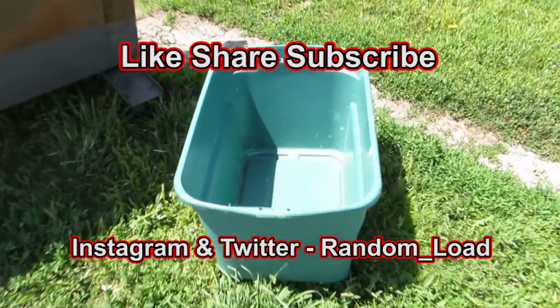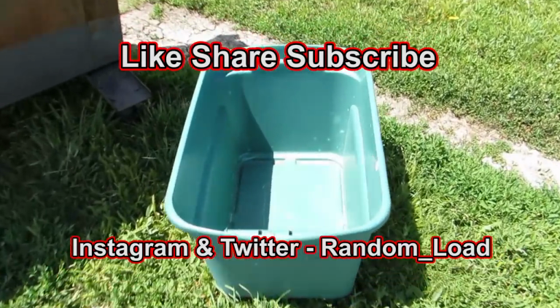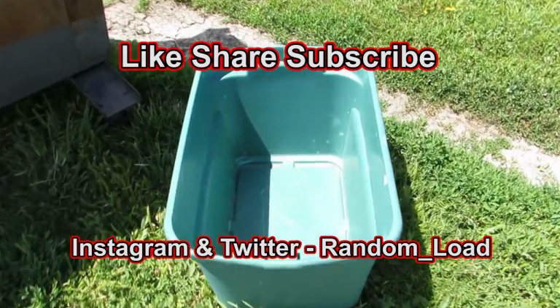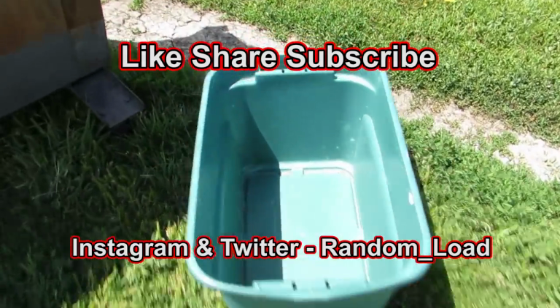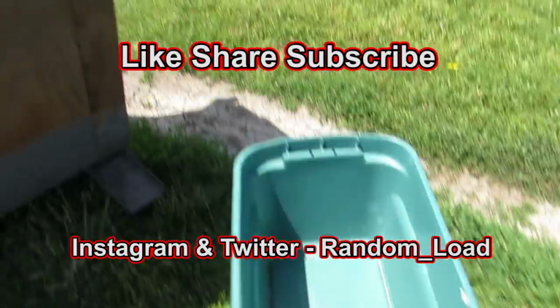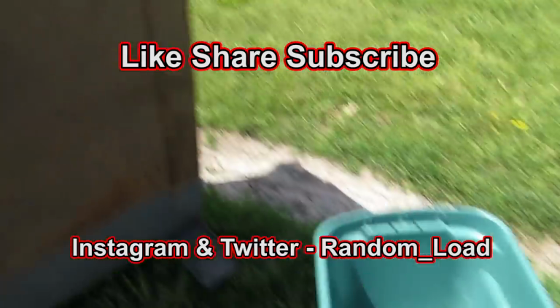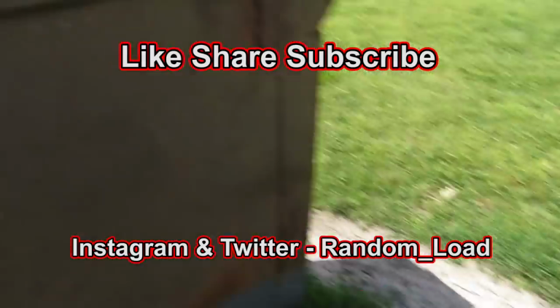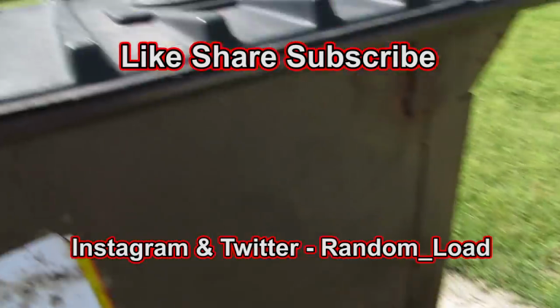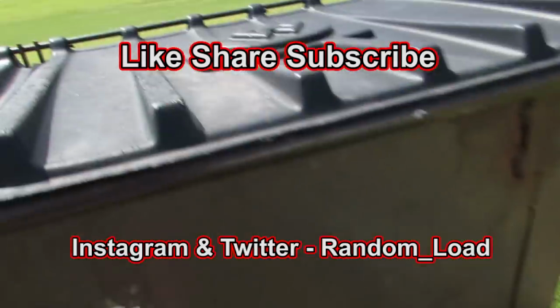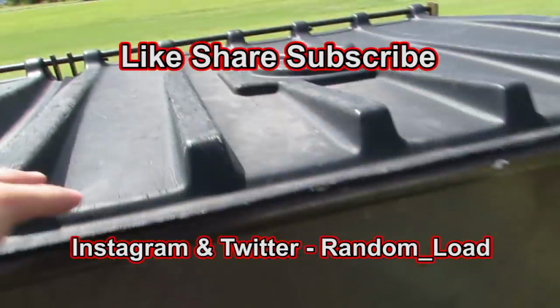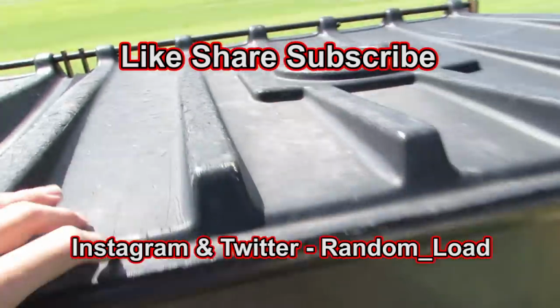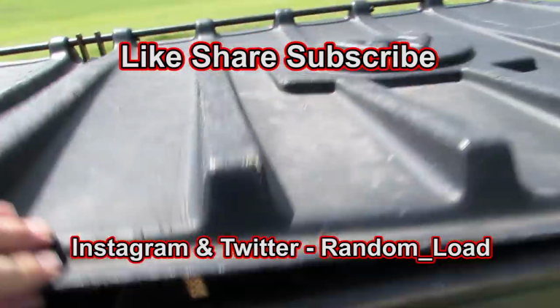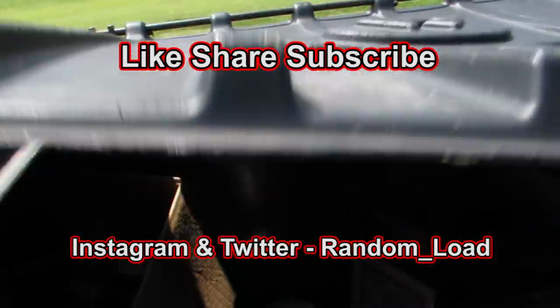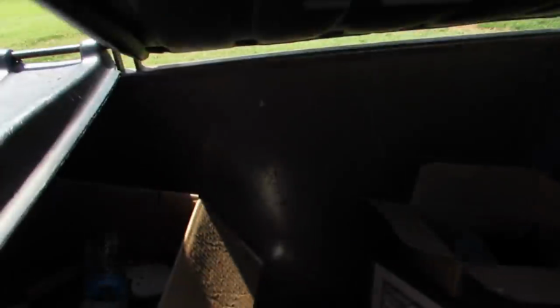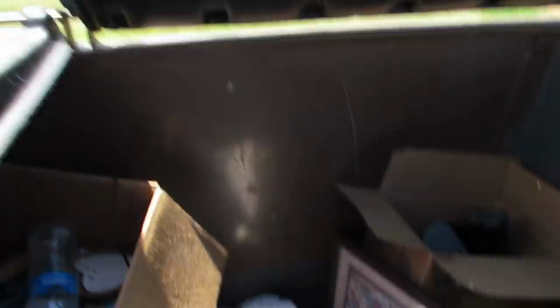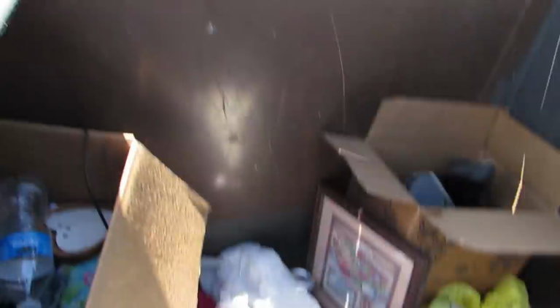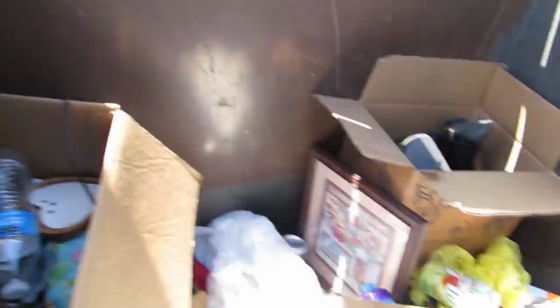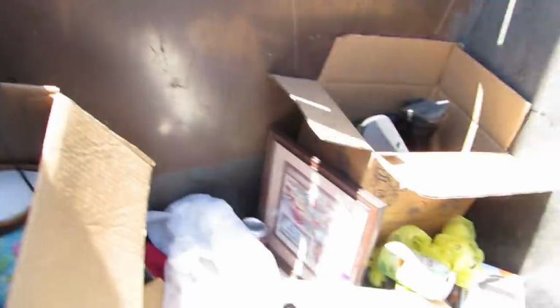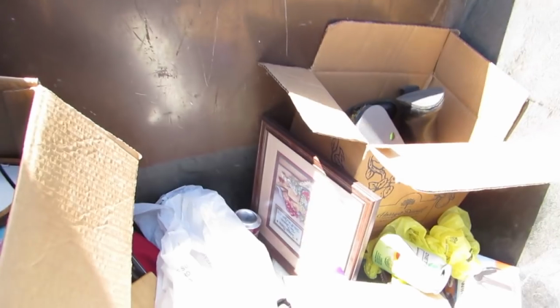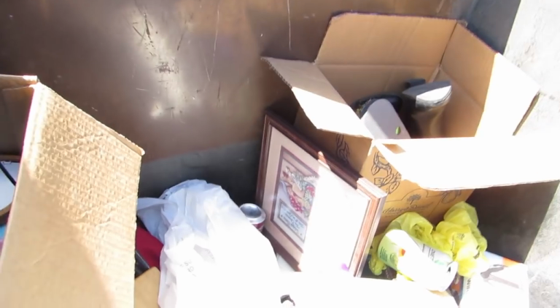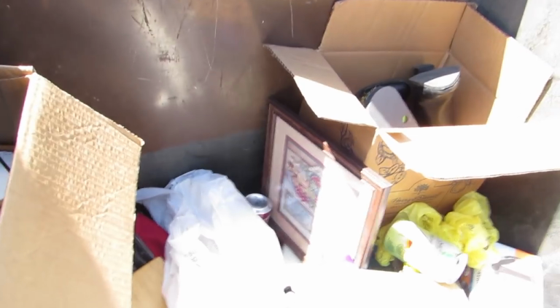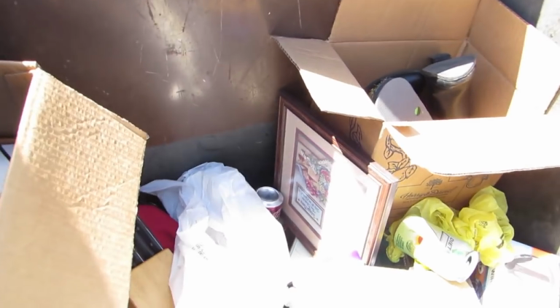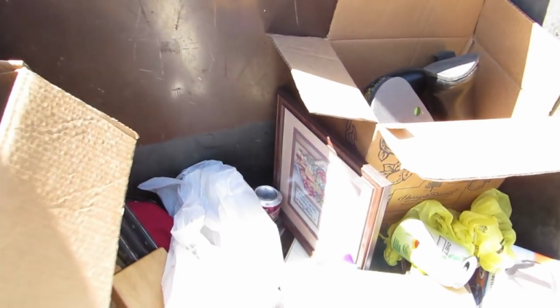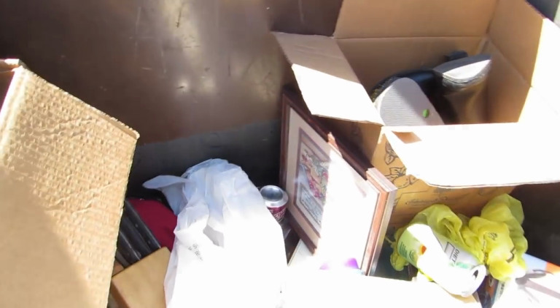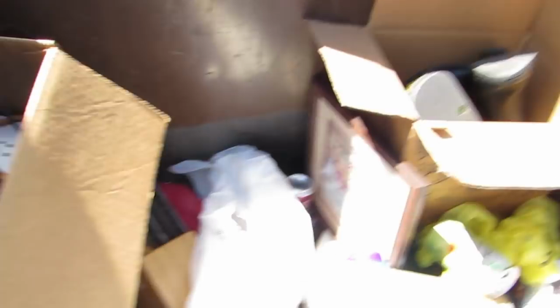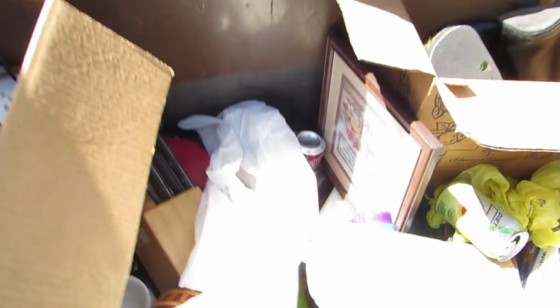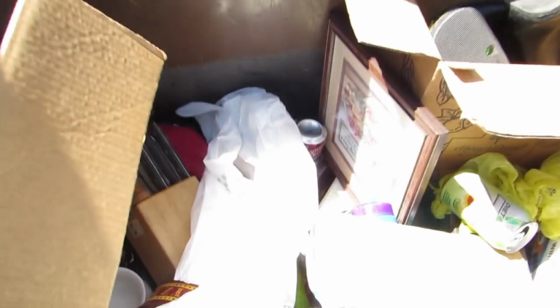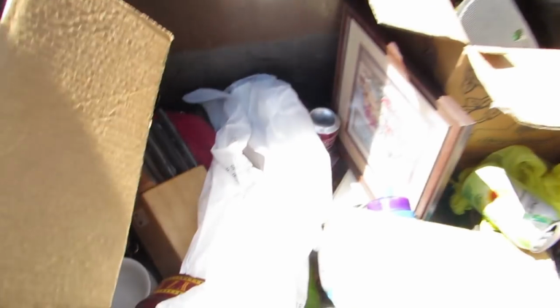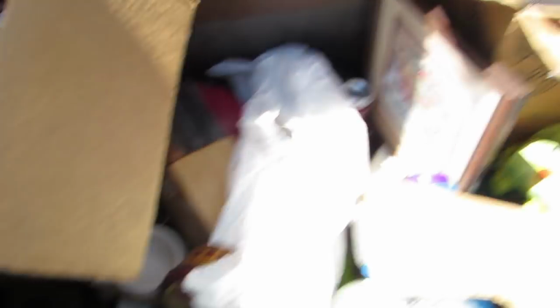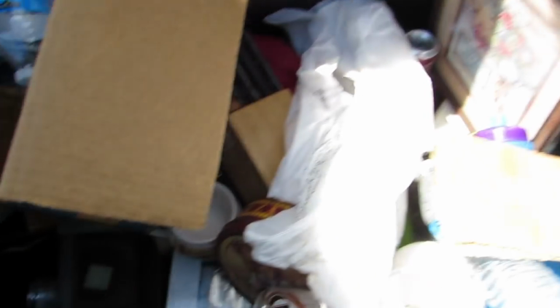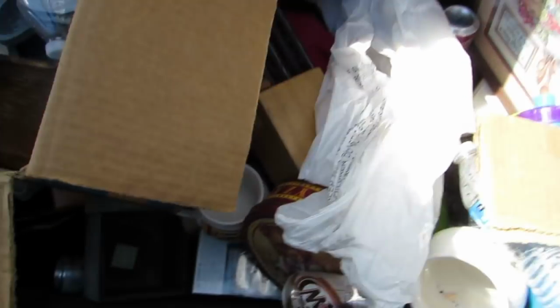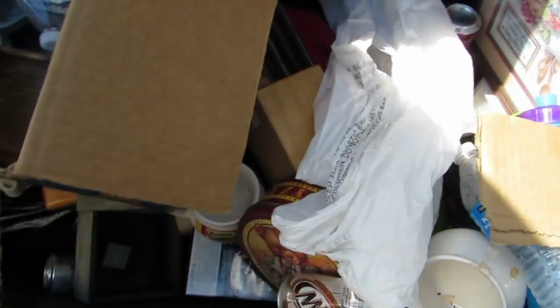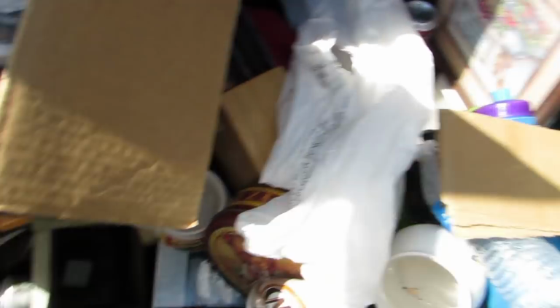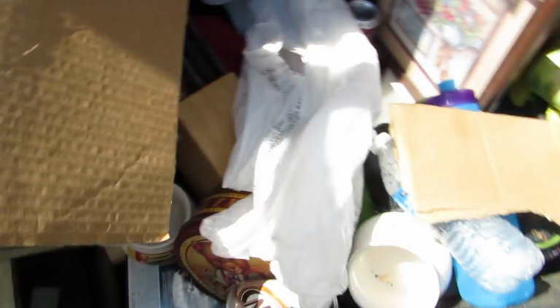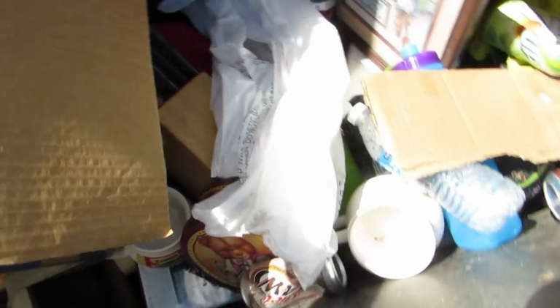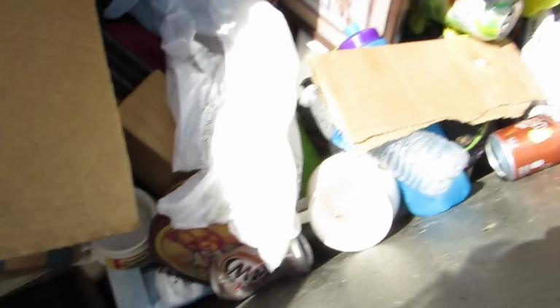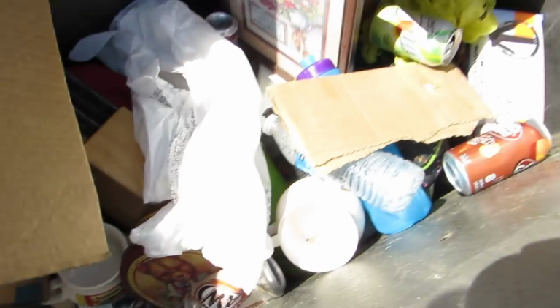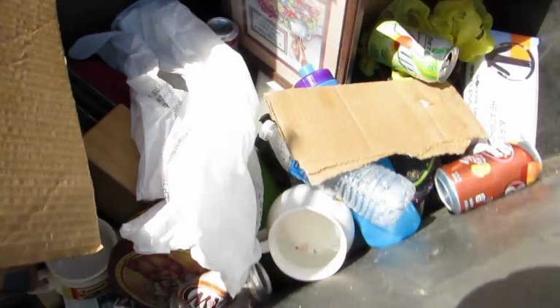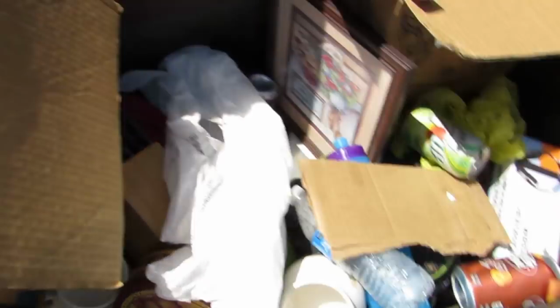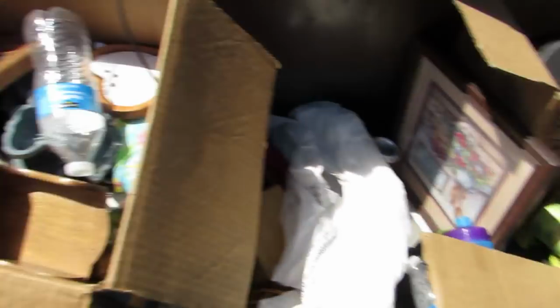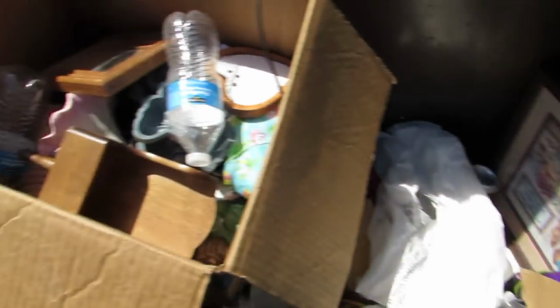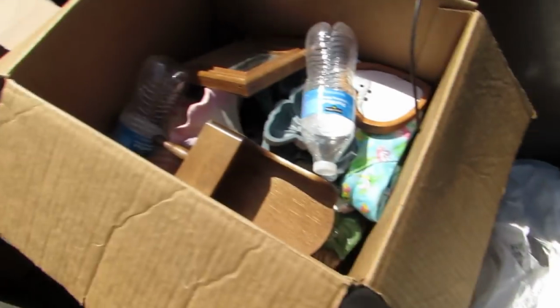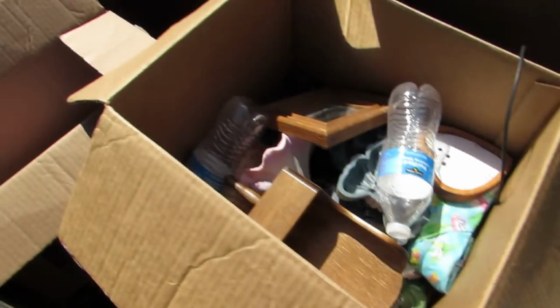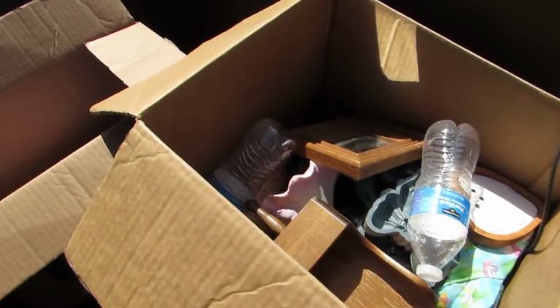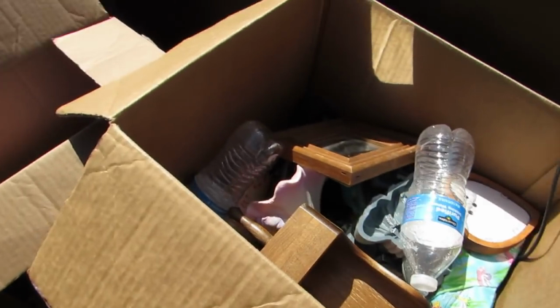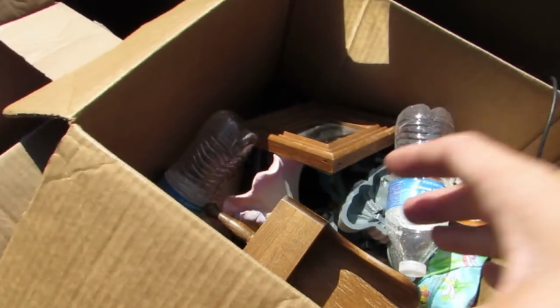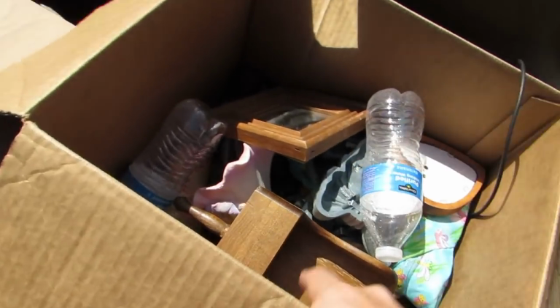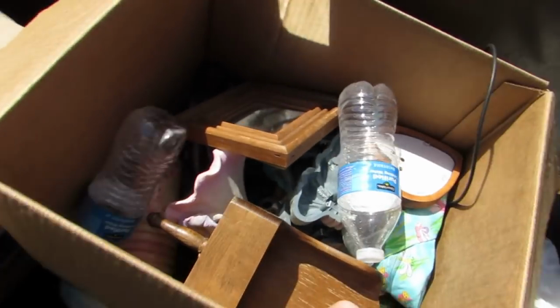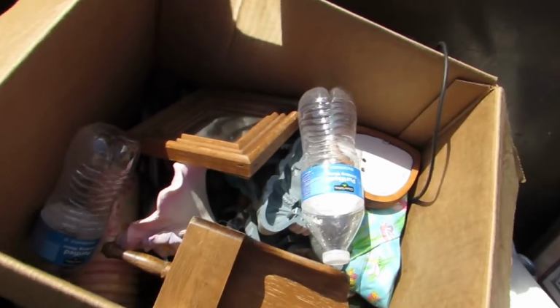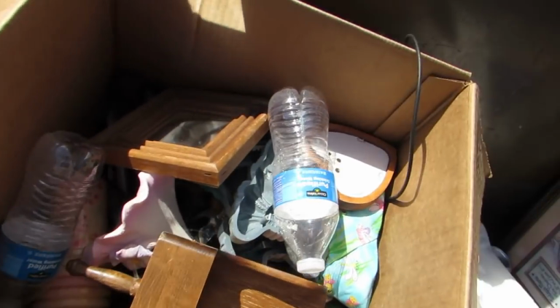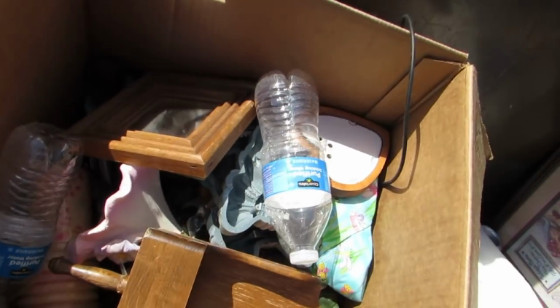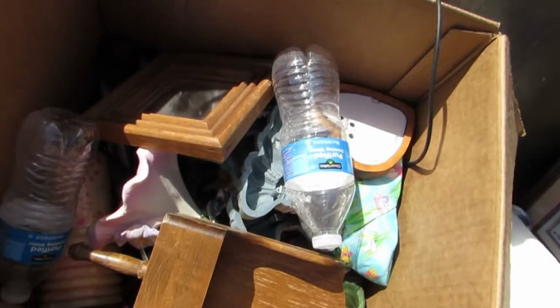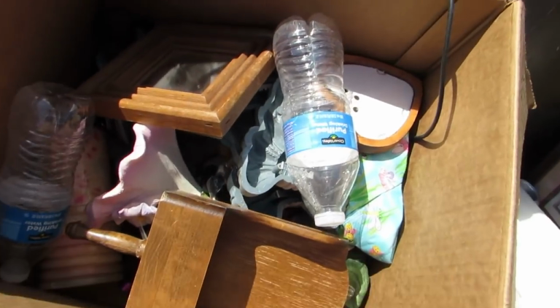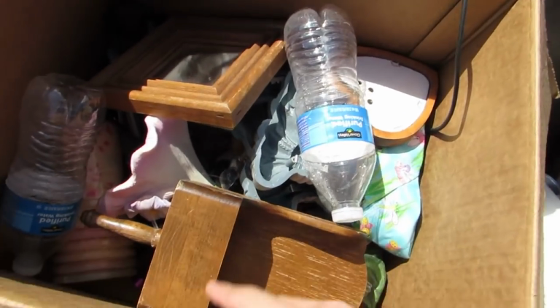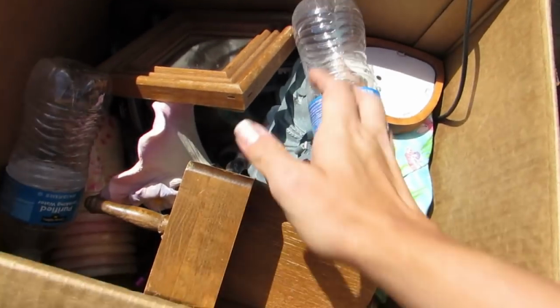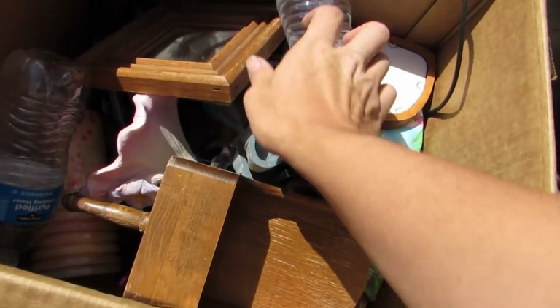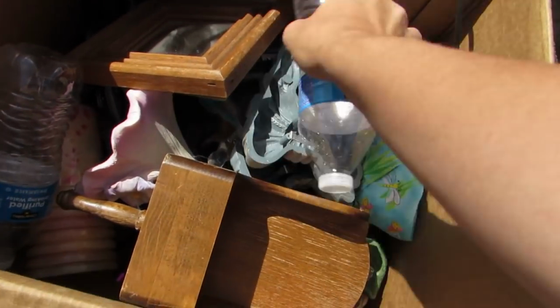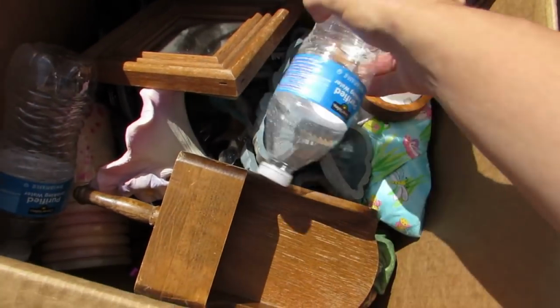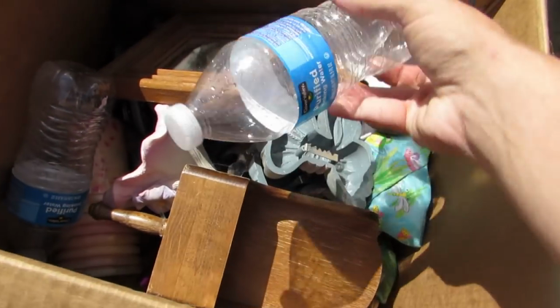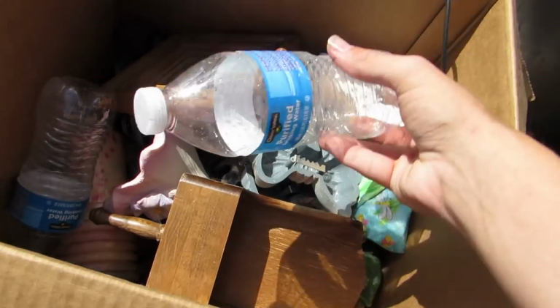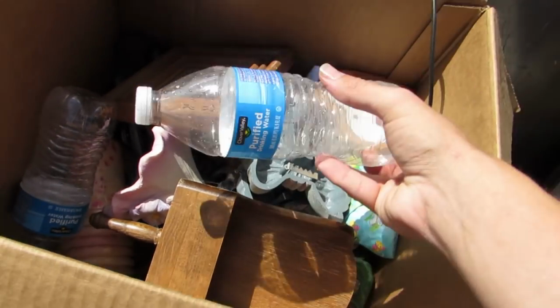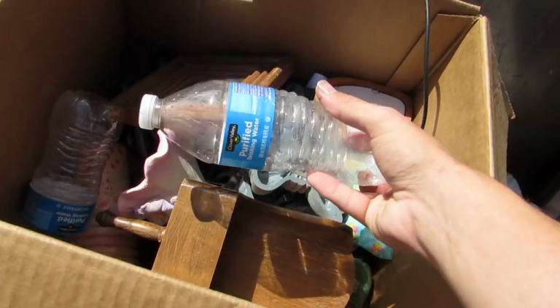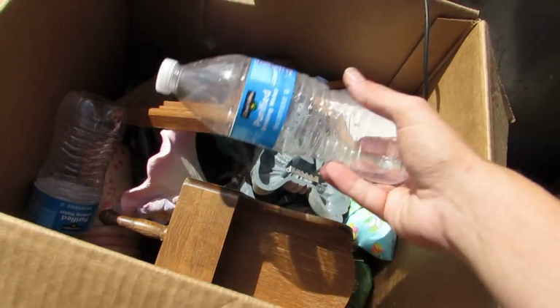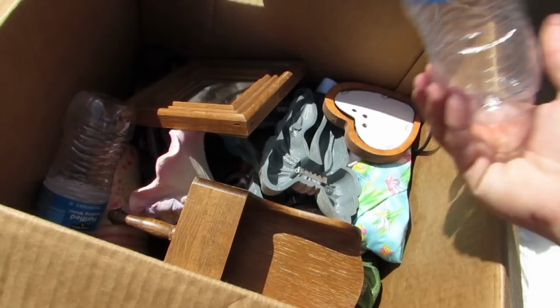We got a container out here and we're going to put some stuff in it. Whoa, look at all that stuff — a whole bunch of good, useful trash. Let's see what we can find.